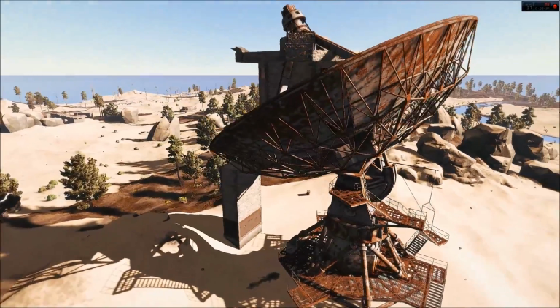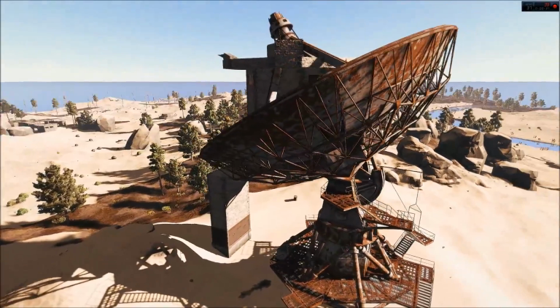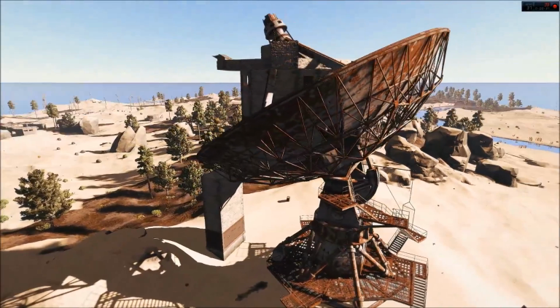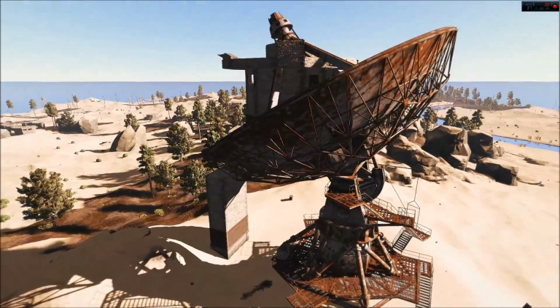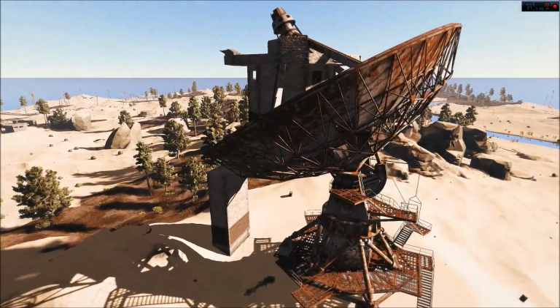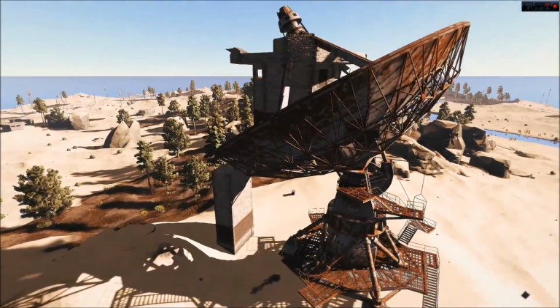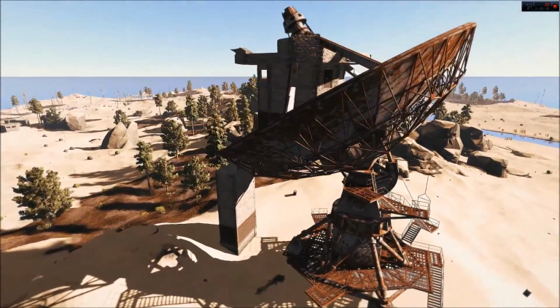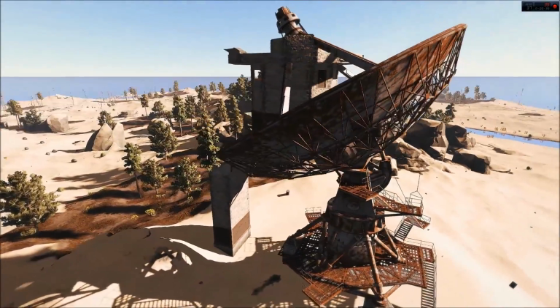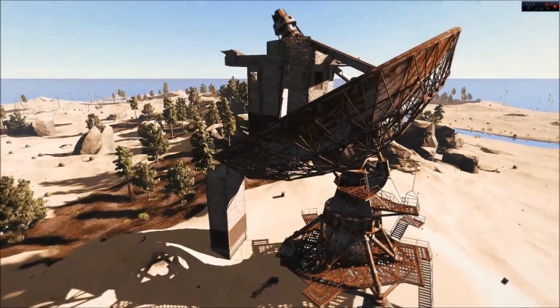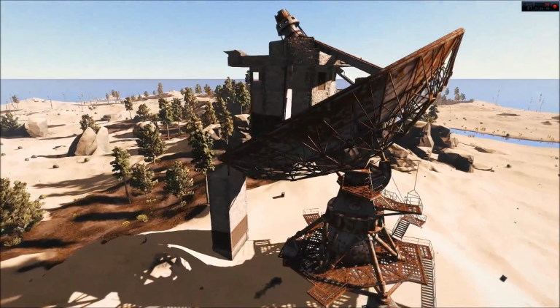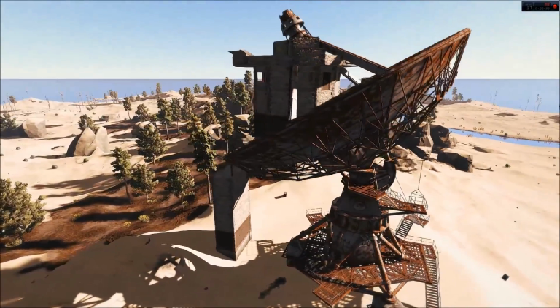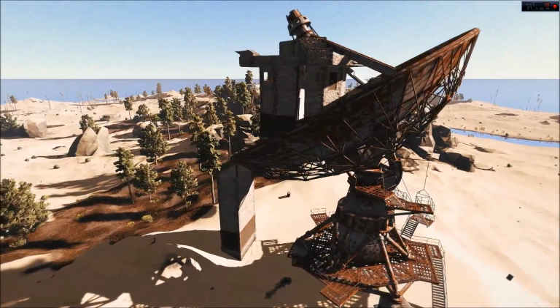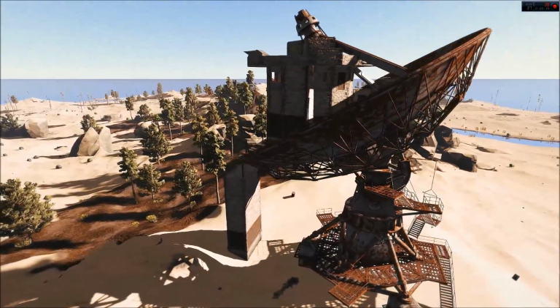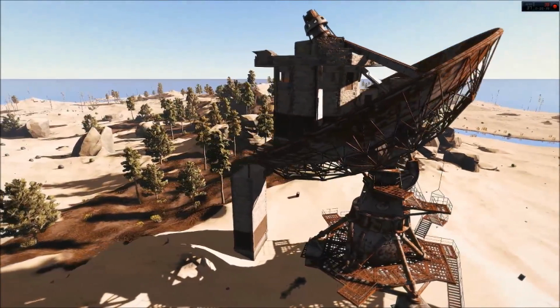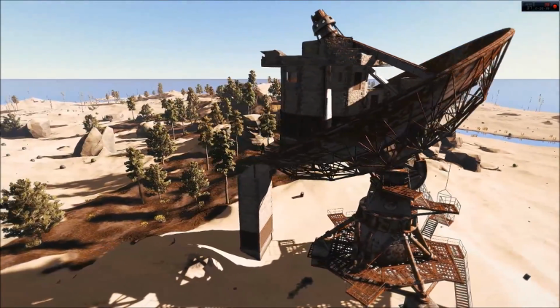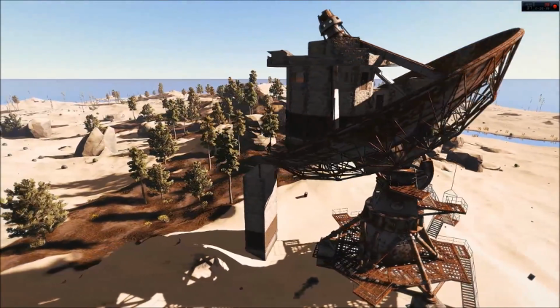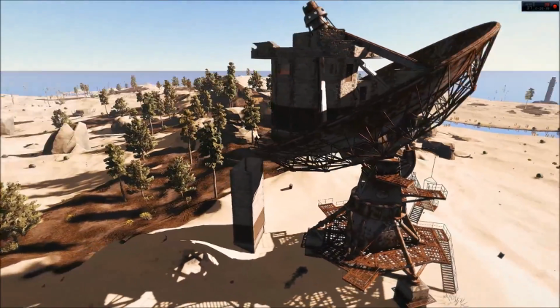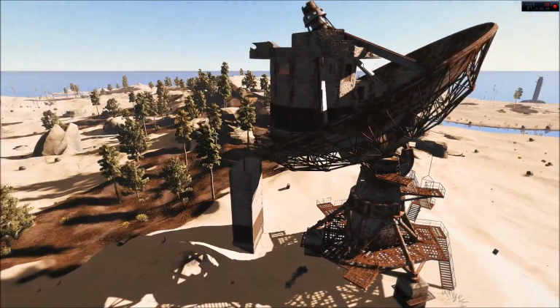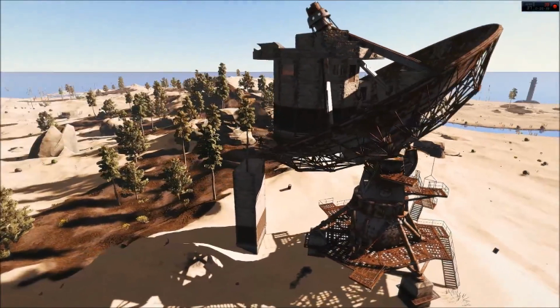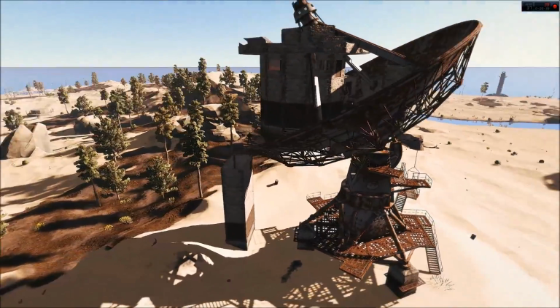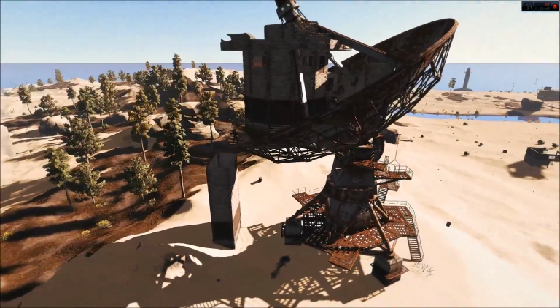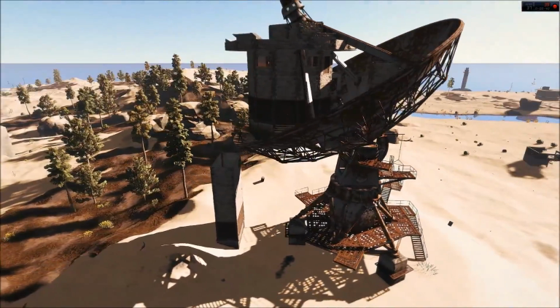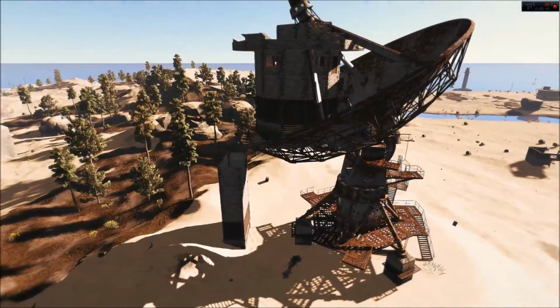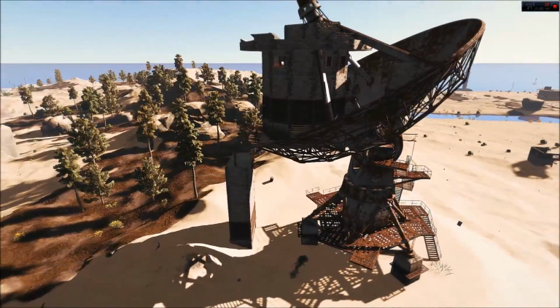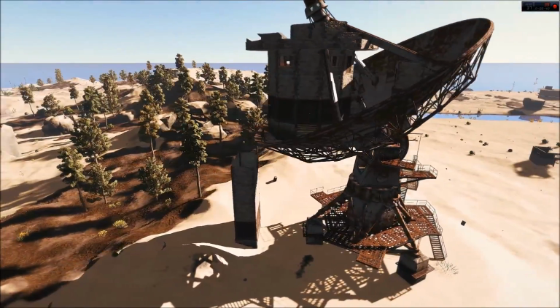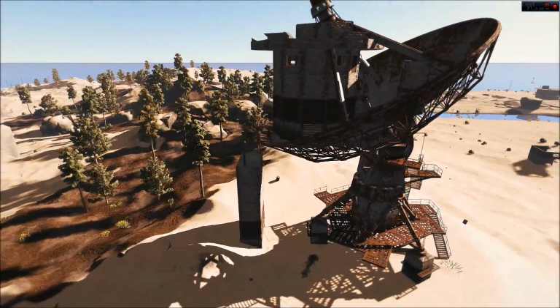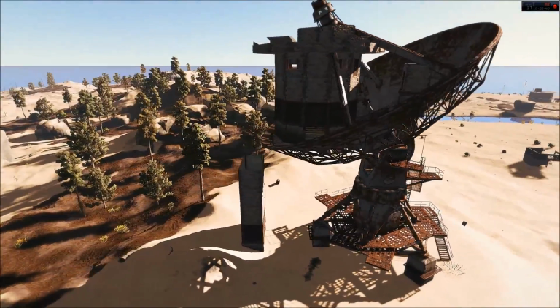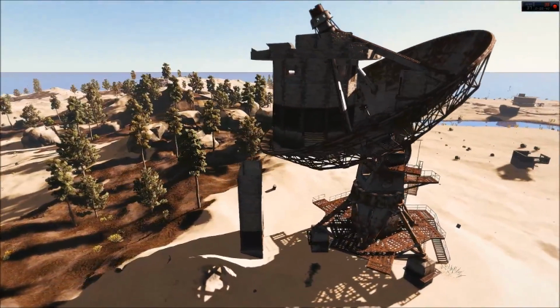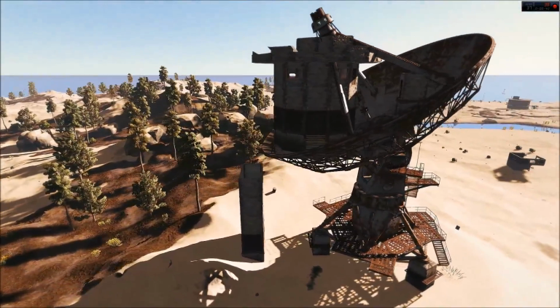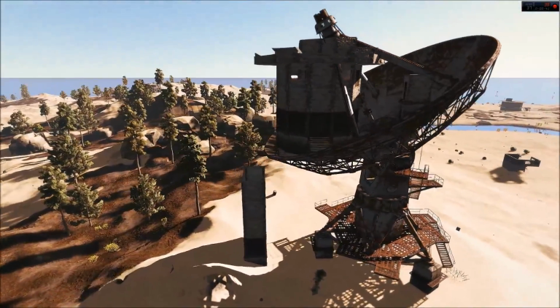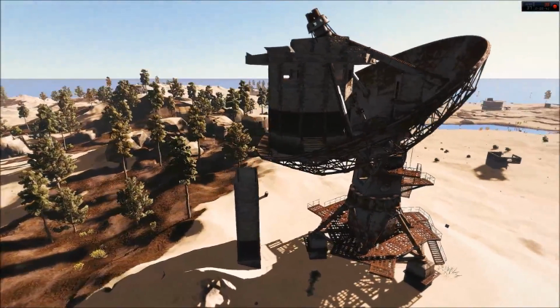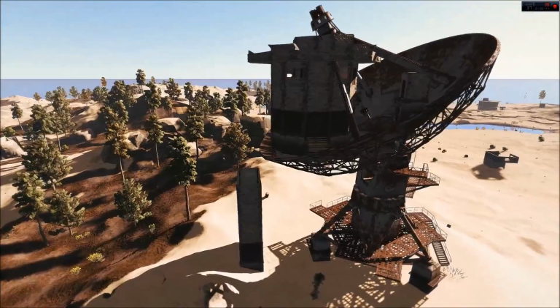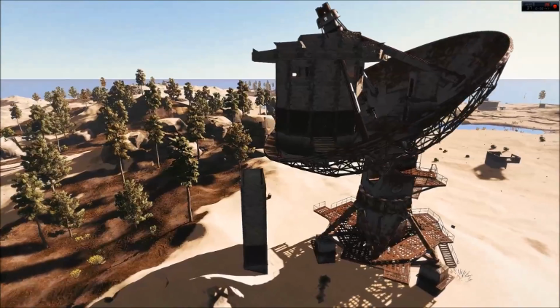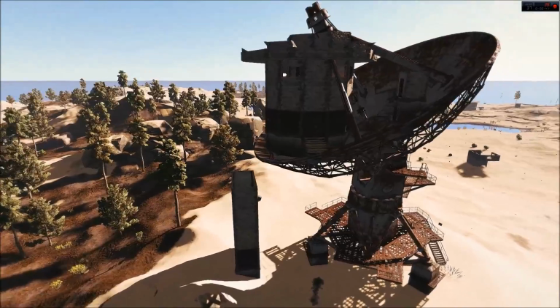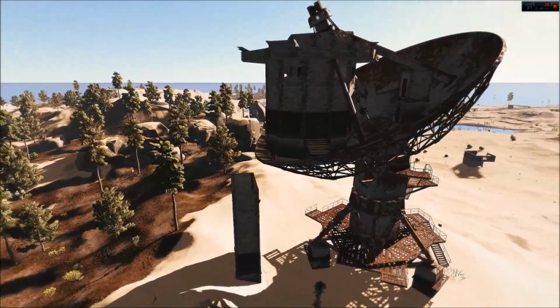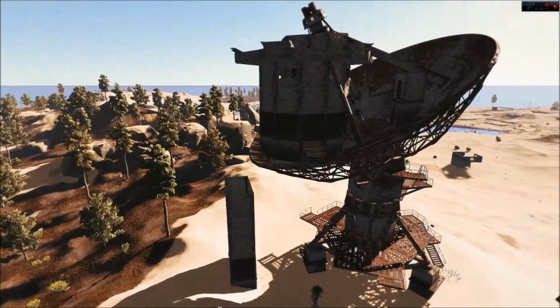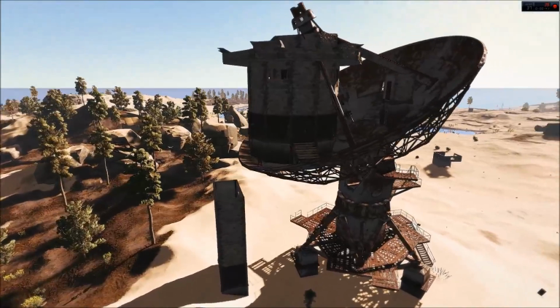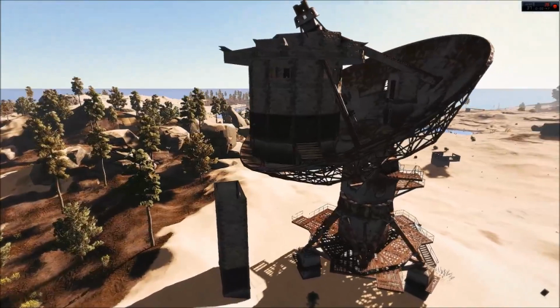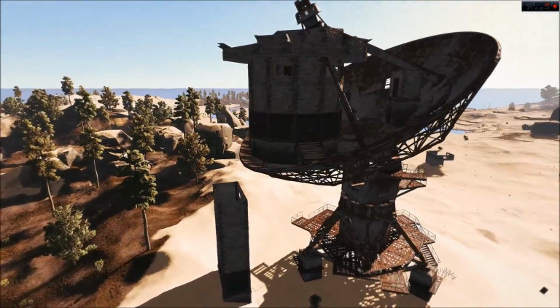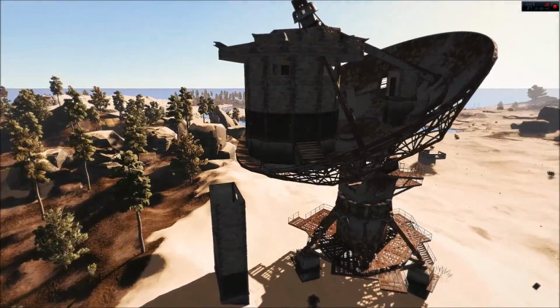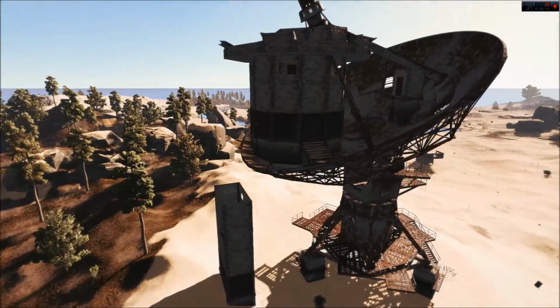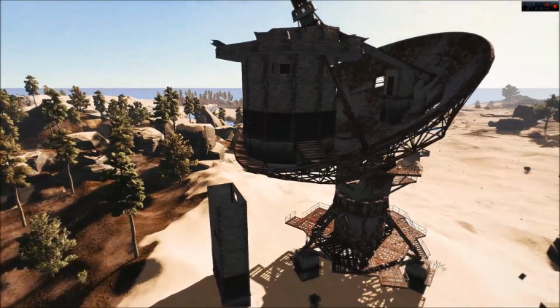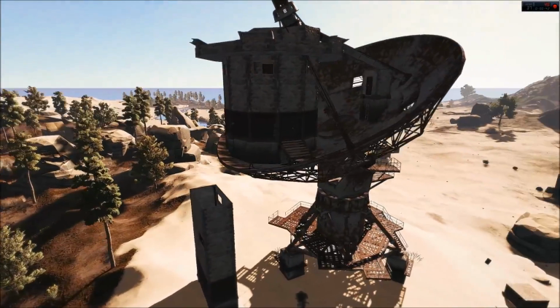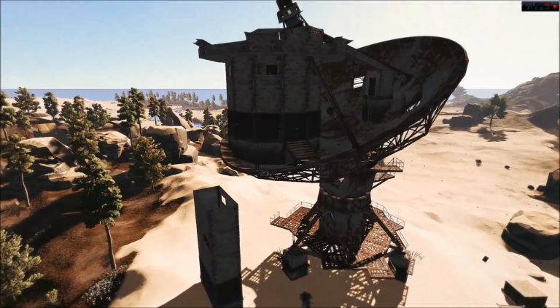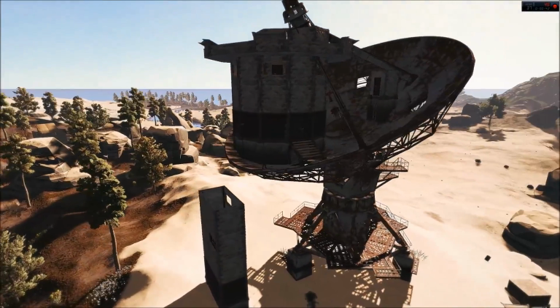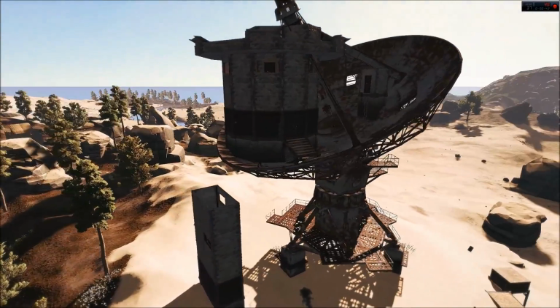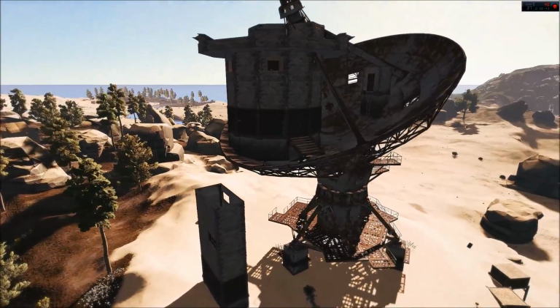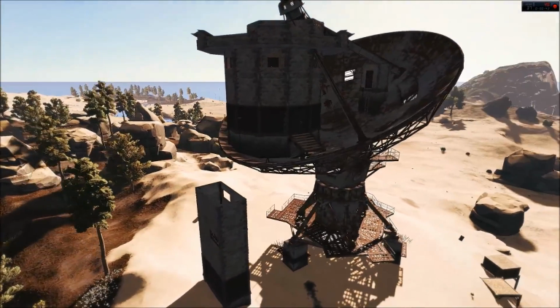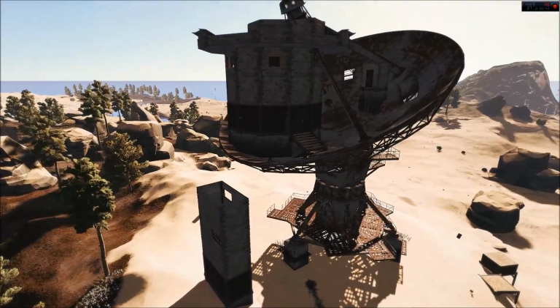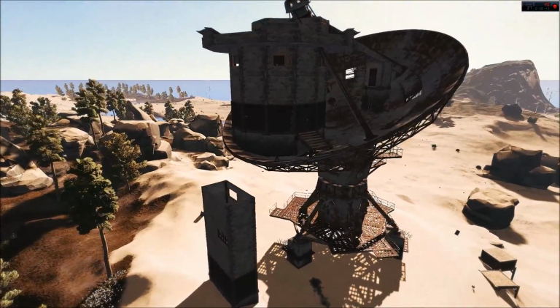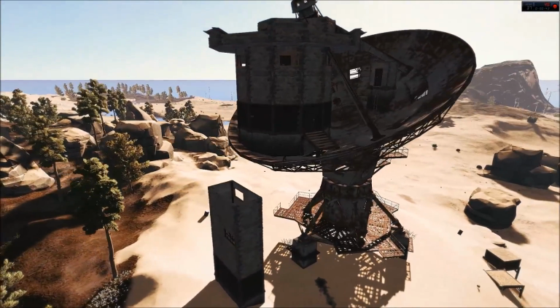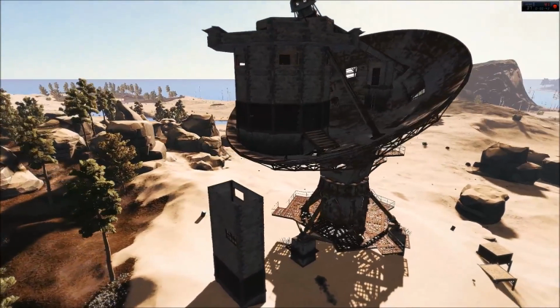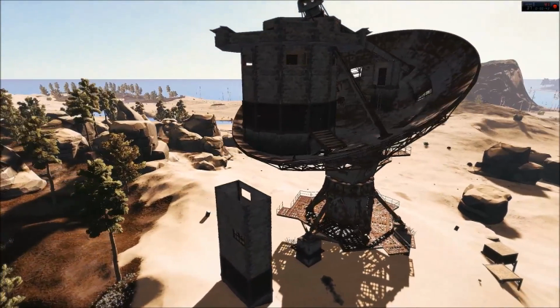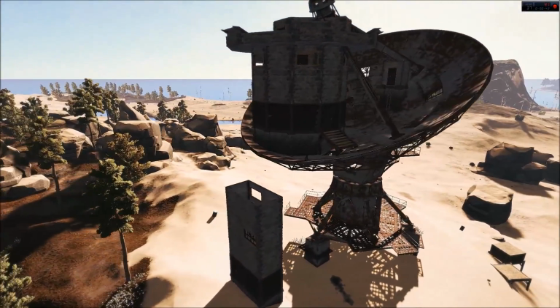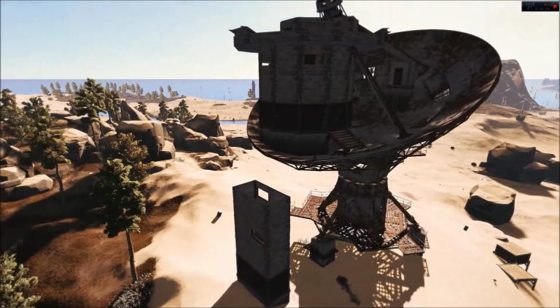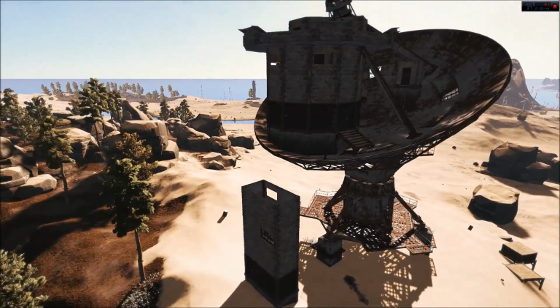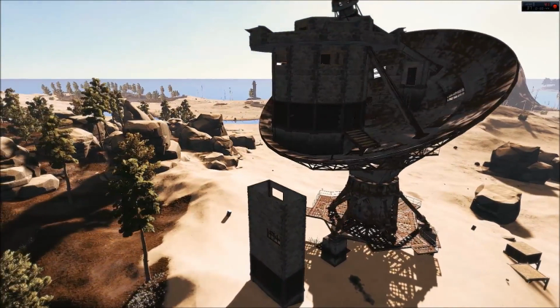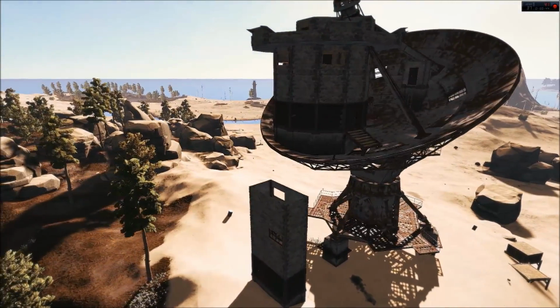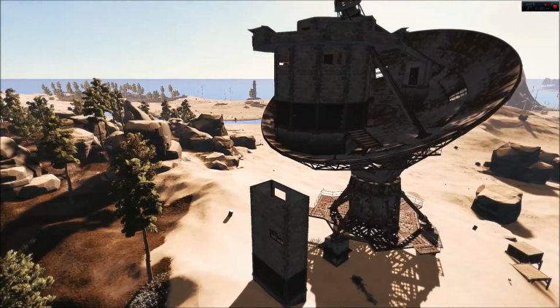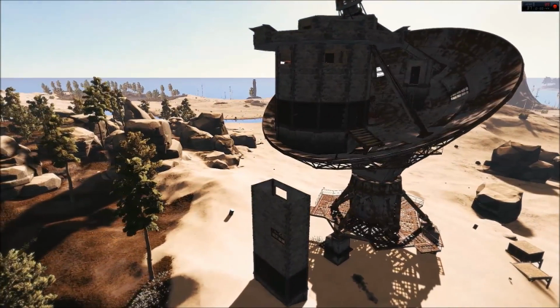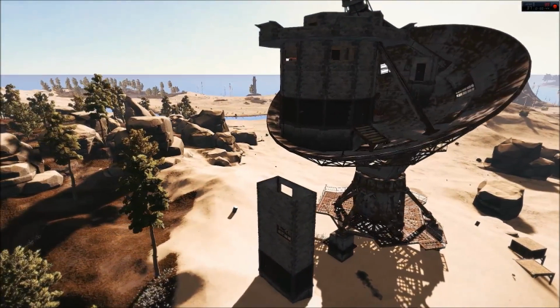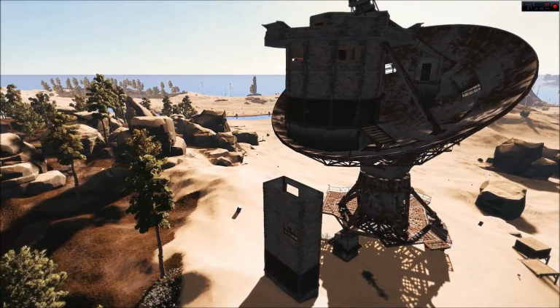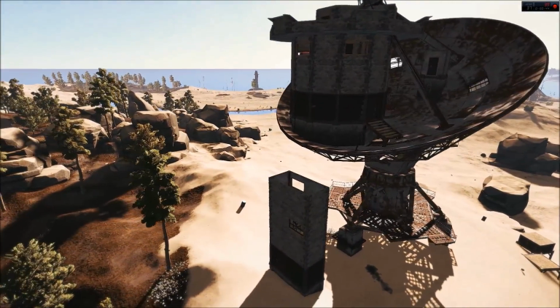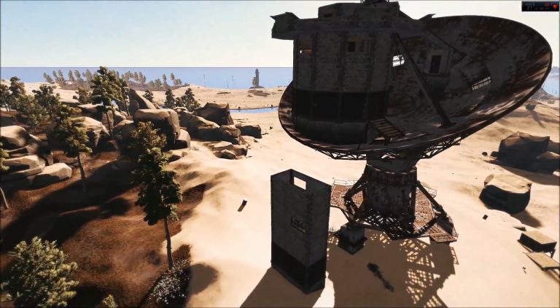In terms of the front of the base, absolutely it can be hit with rockets — any base in Rust can — and that's something you're going to have to just be aware of as part of the game.